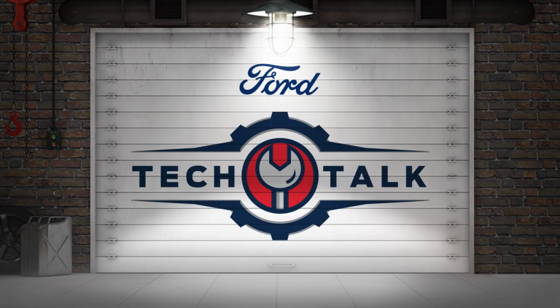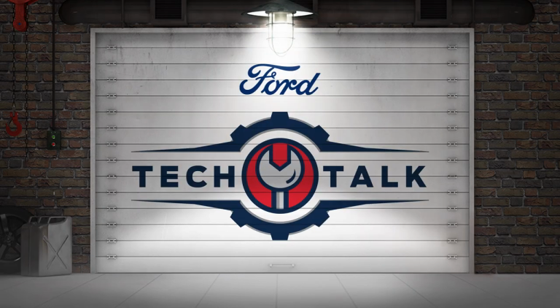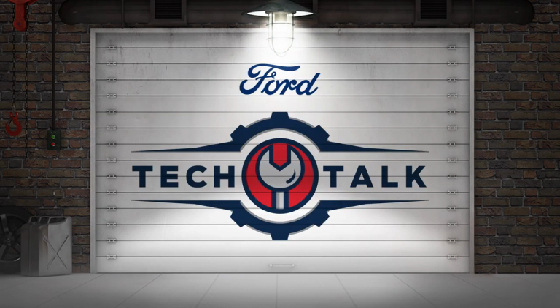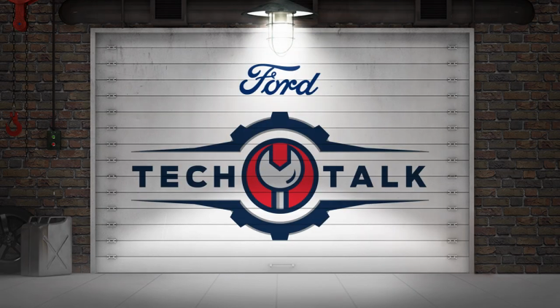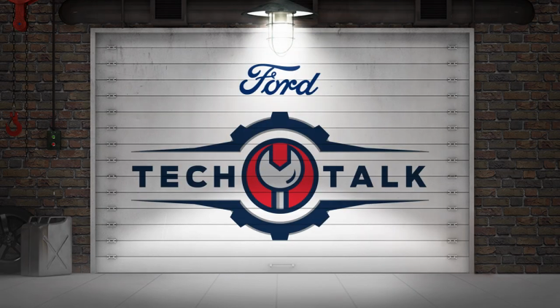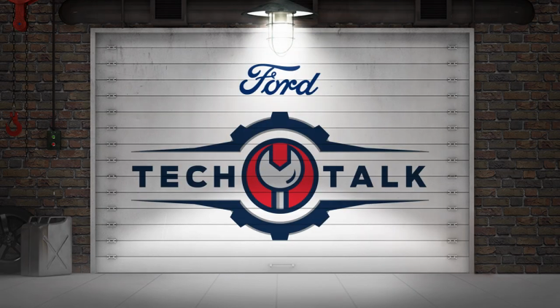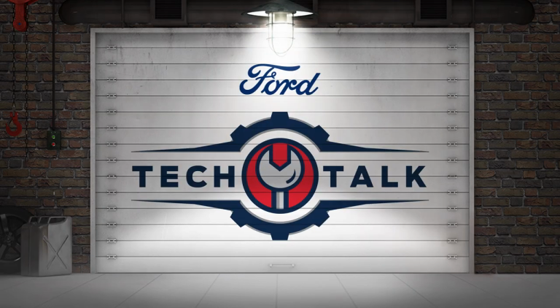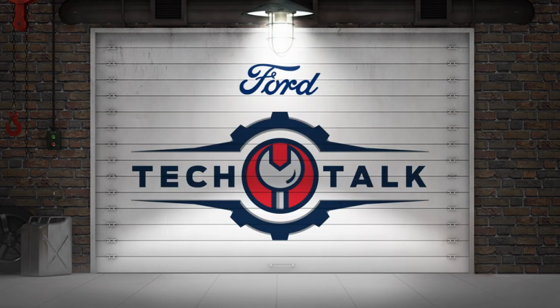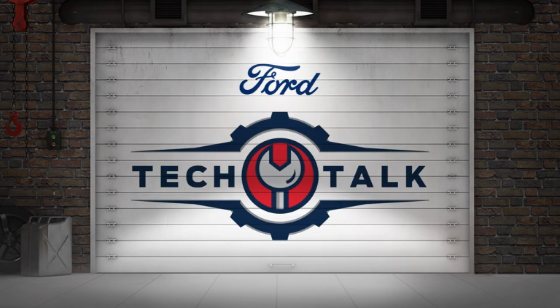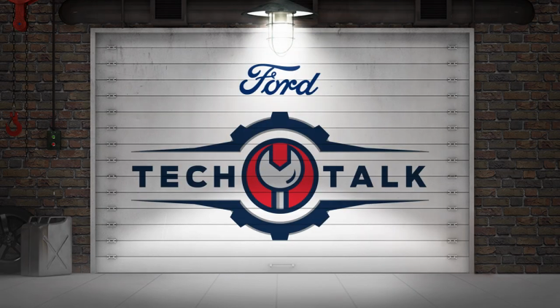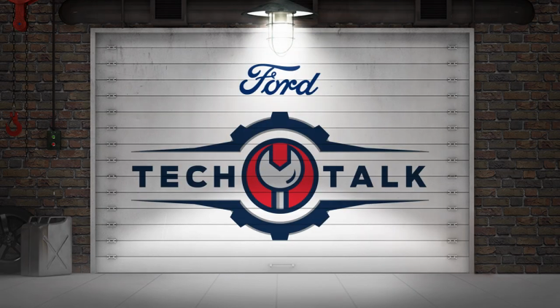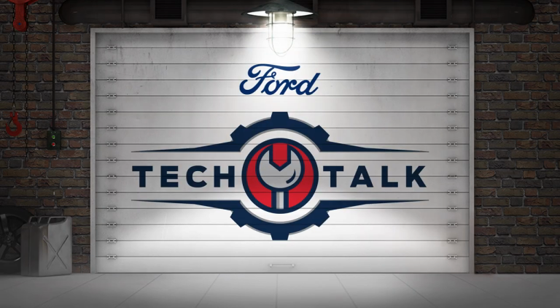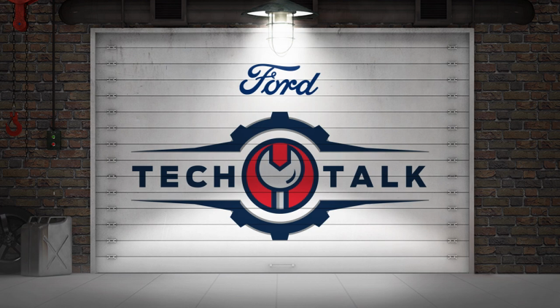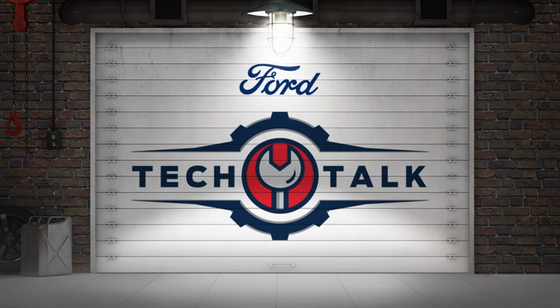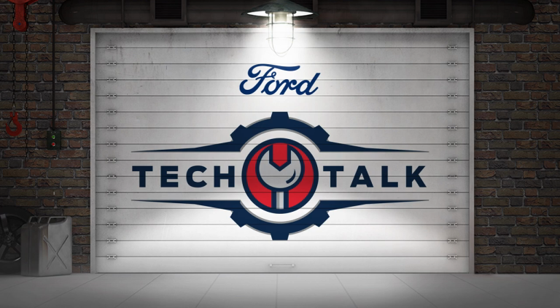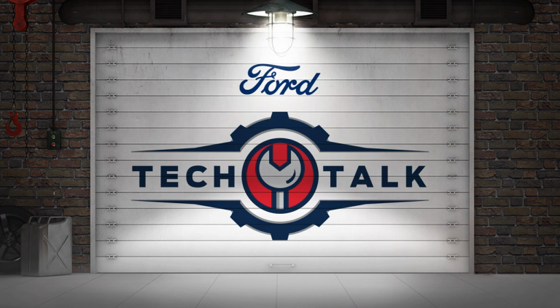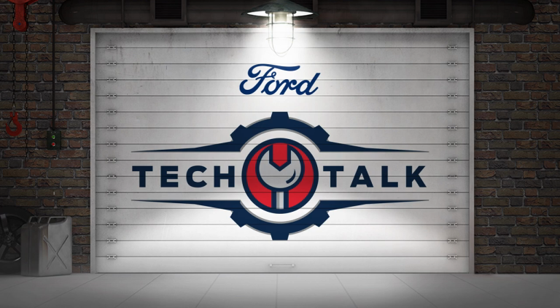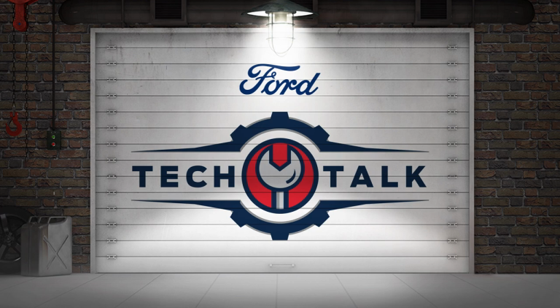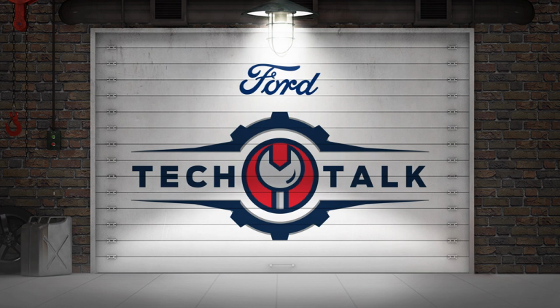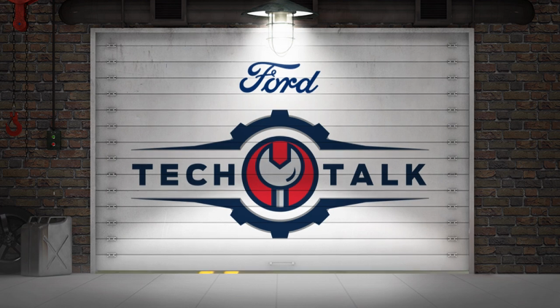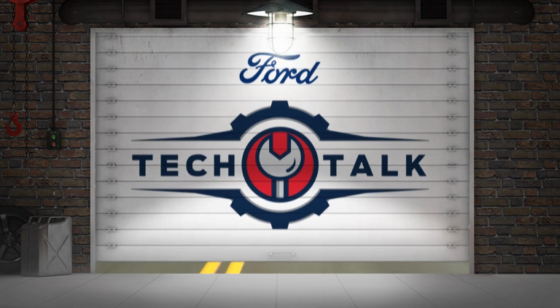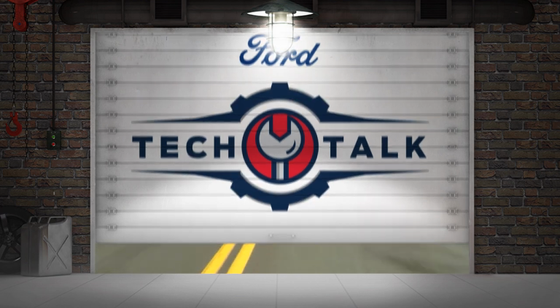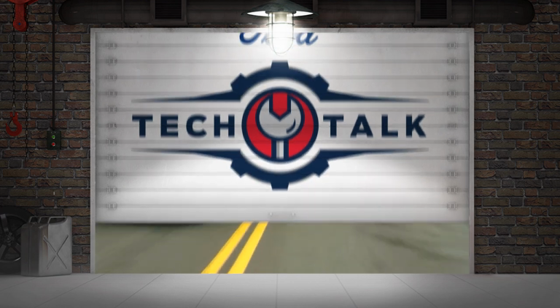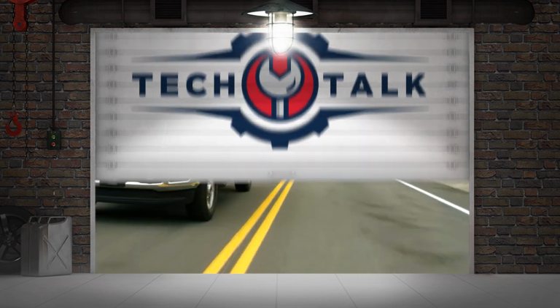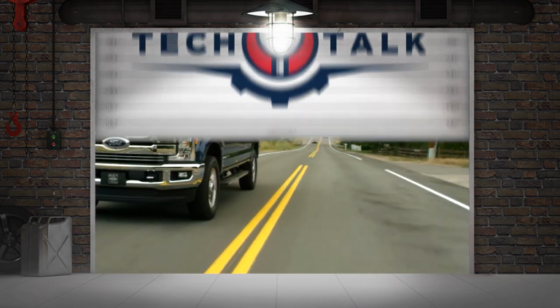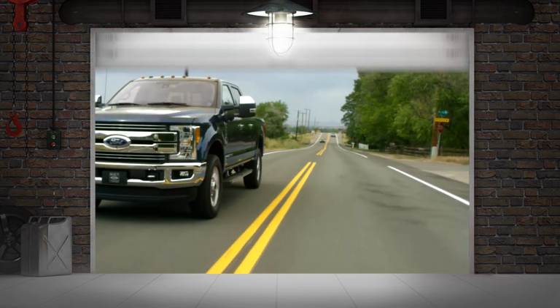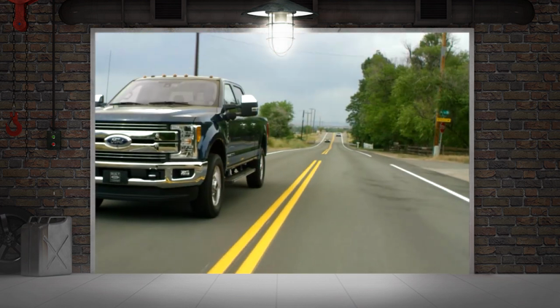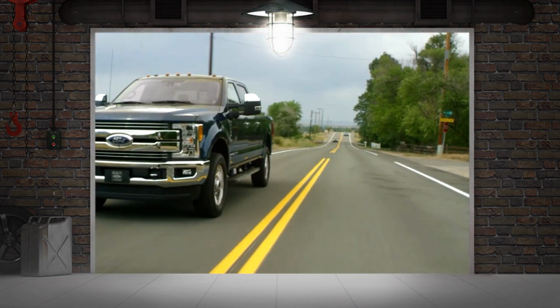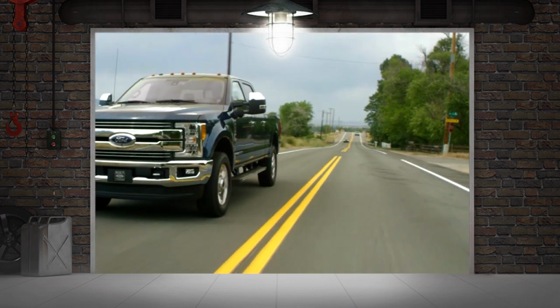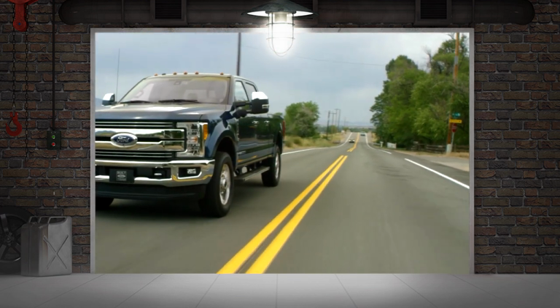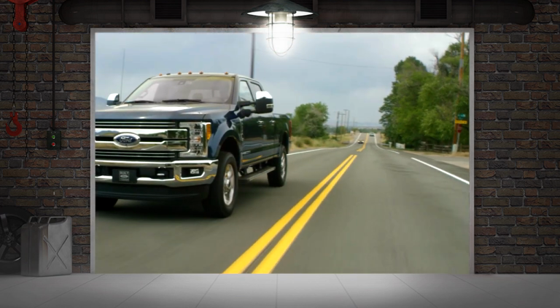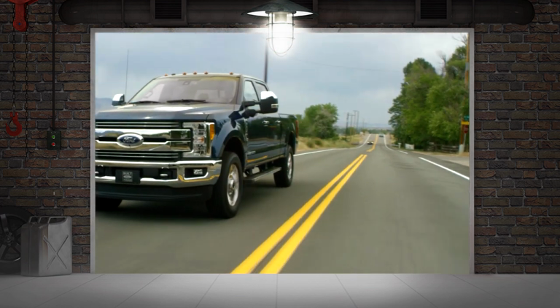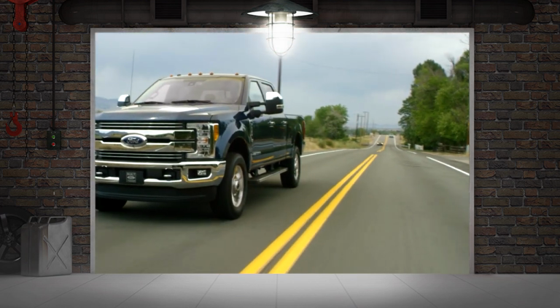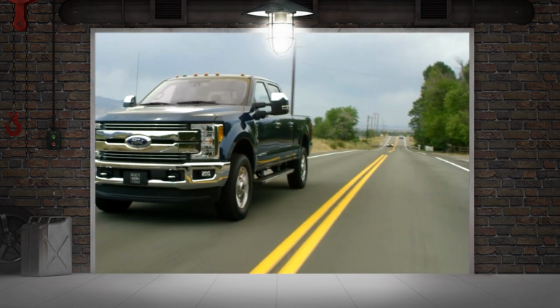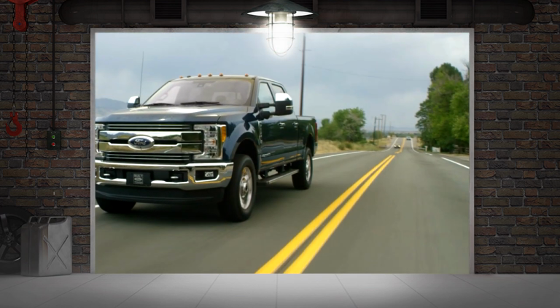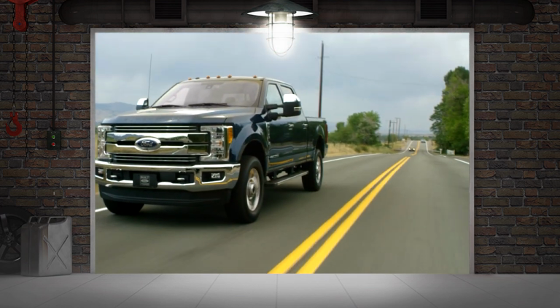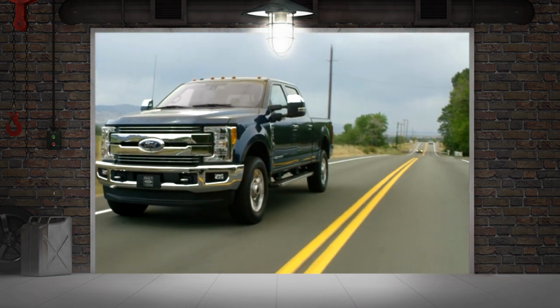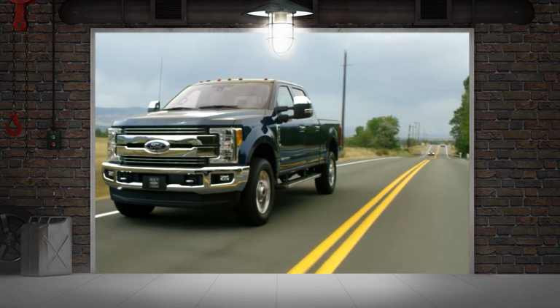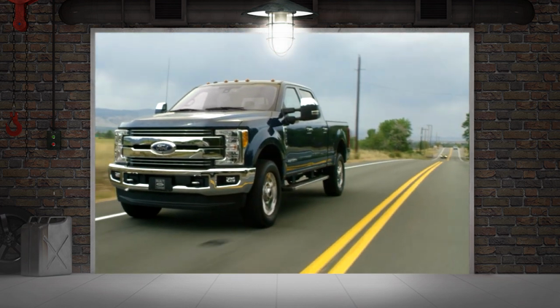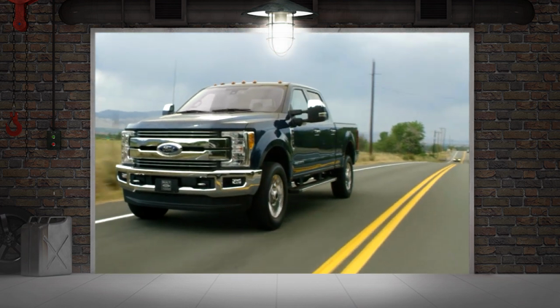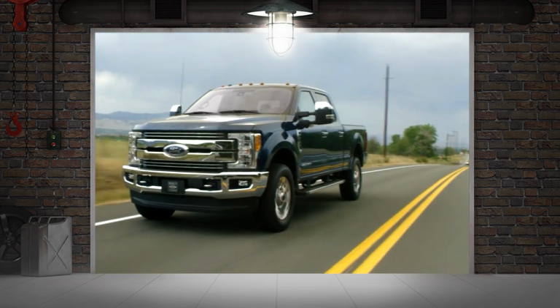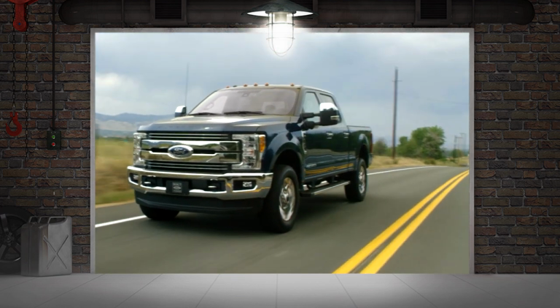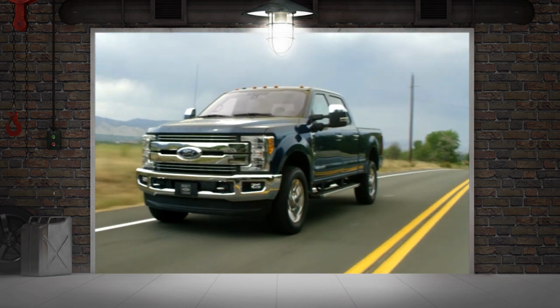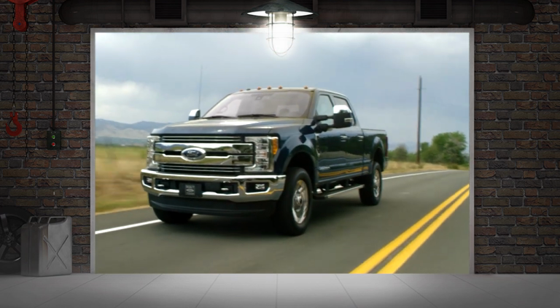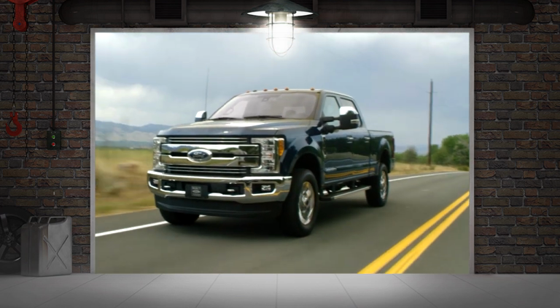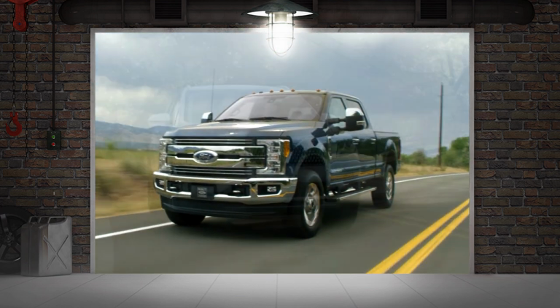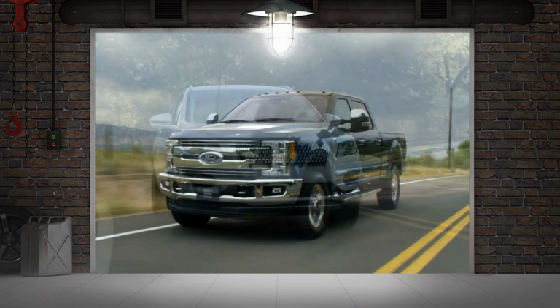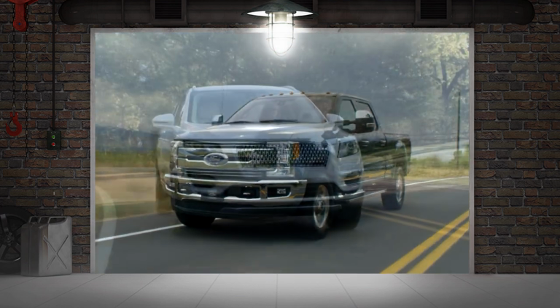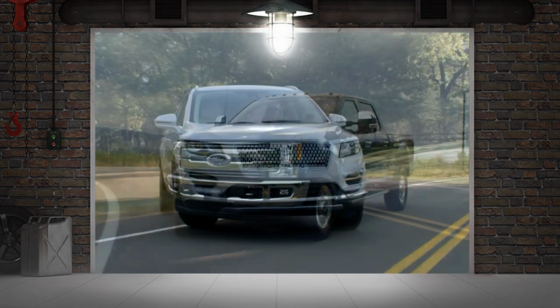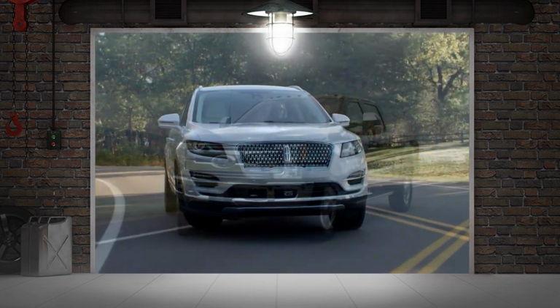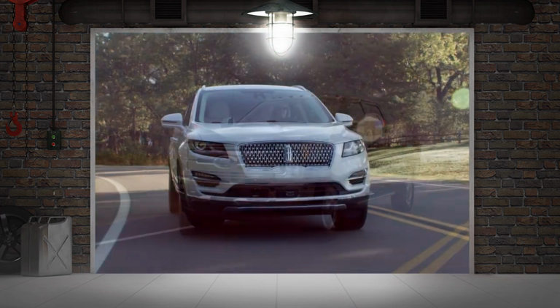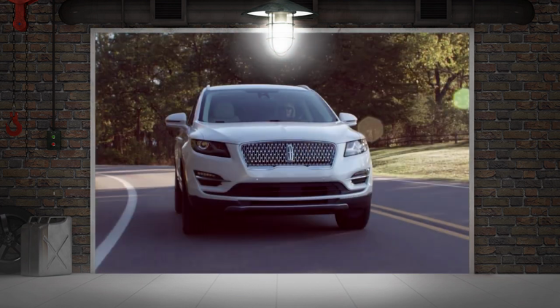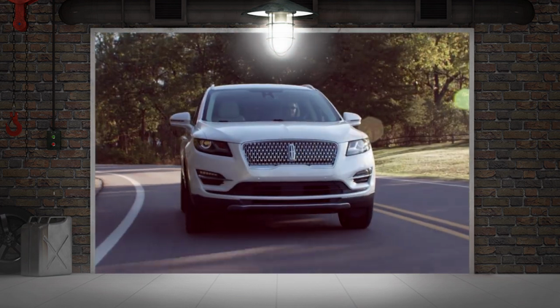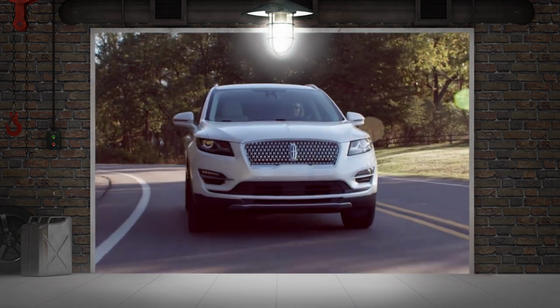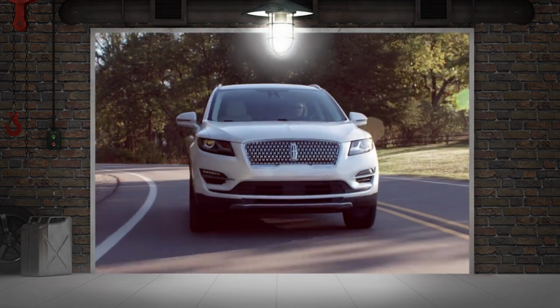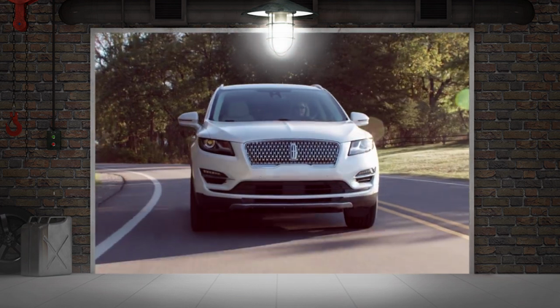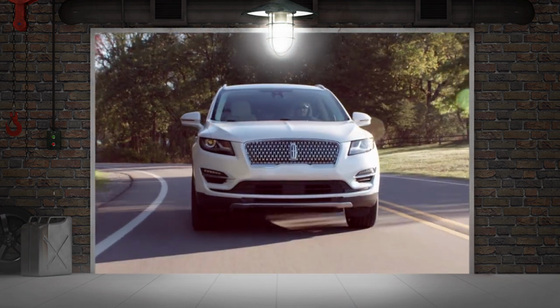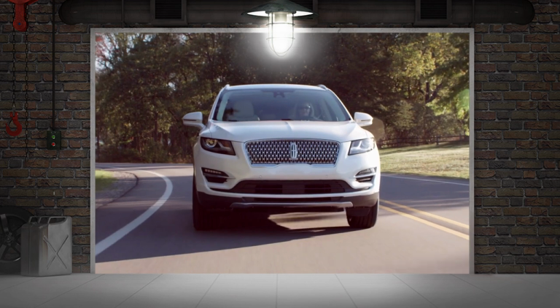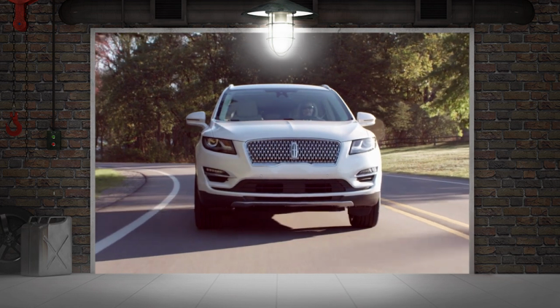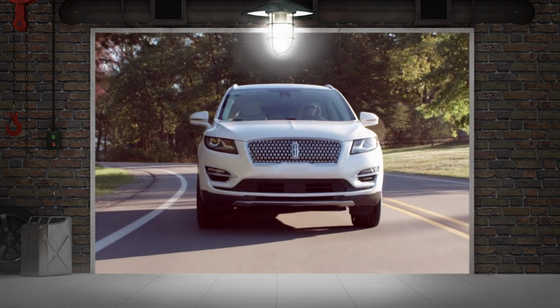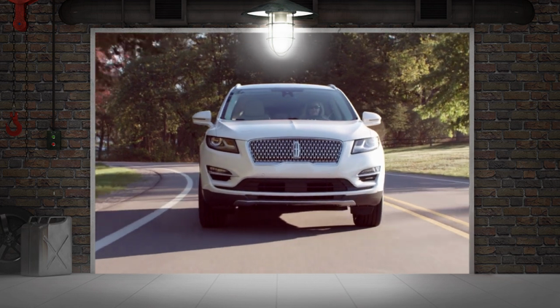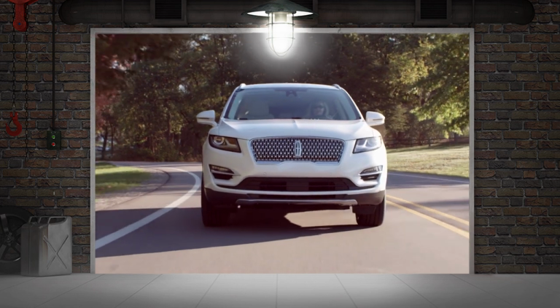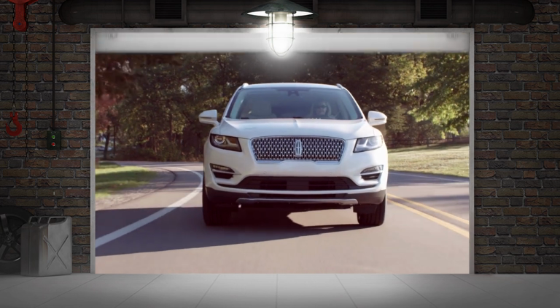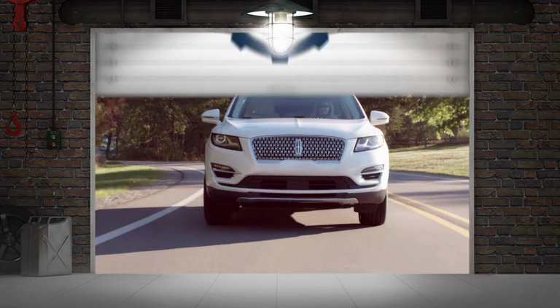Welcome to Ford Tech Talk. In this series we'll focus on tips to help you fix Ford and Lincoln vehicles right the first time.